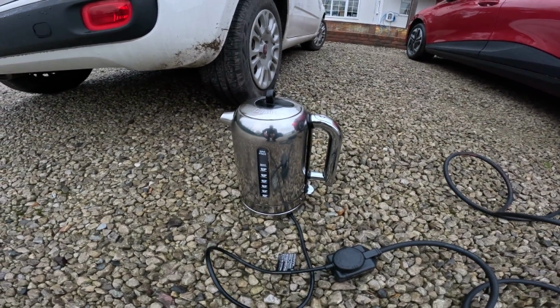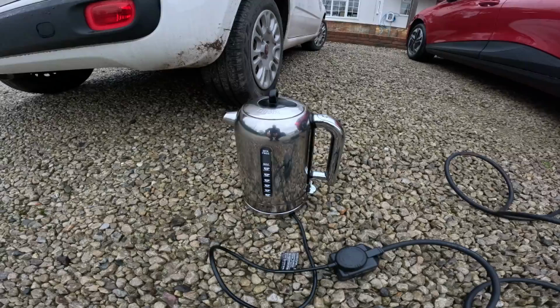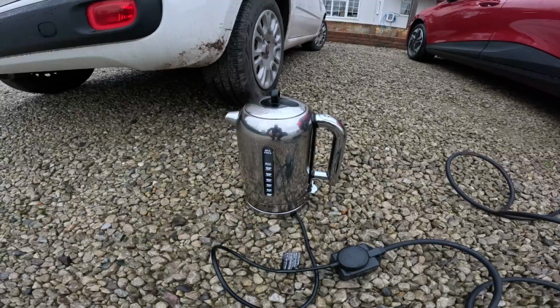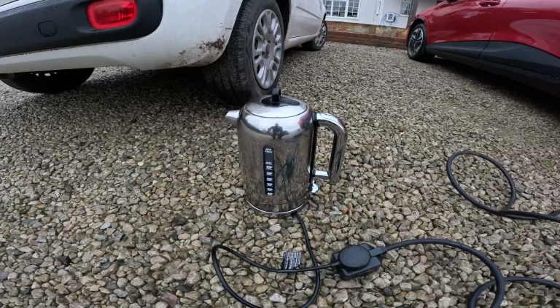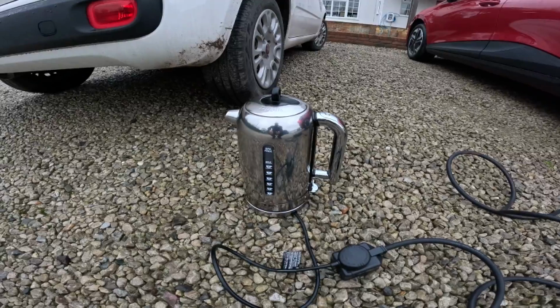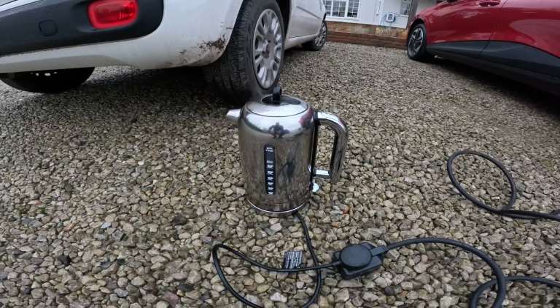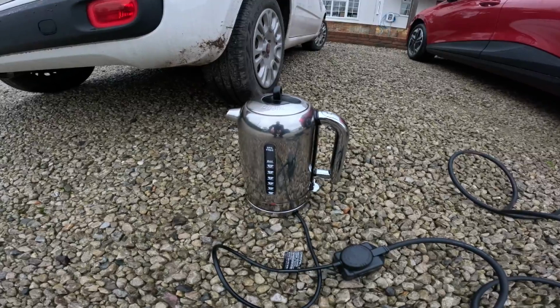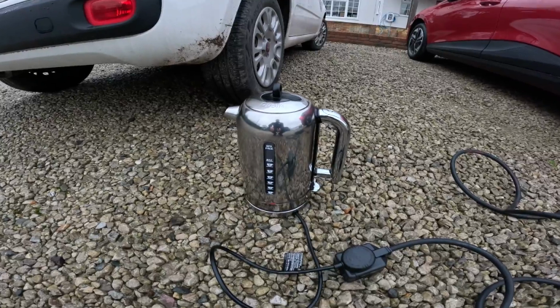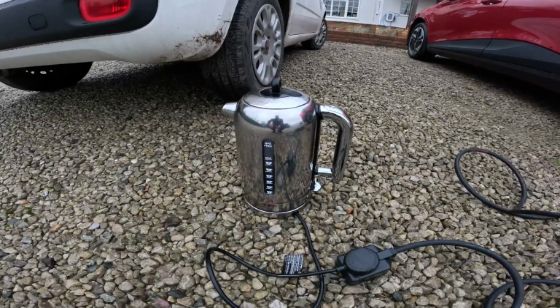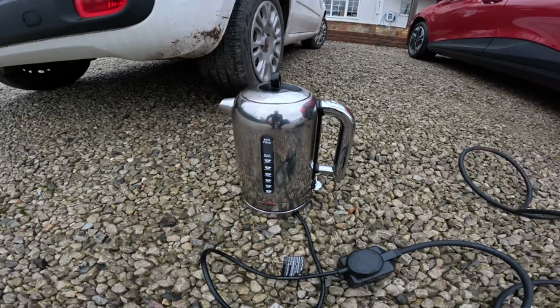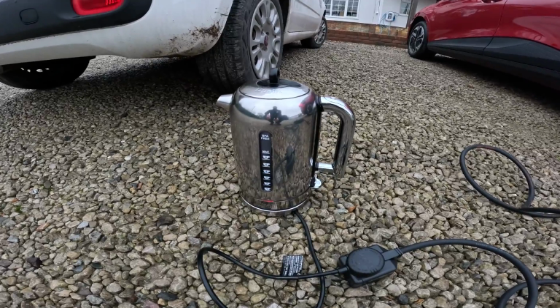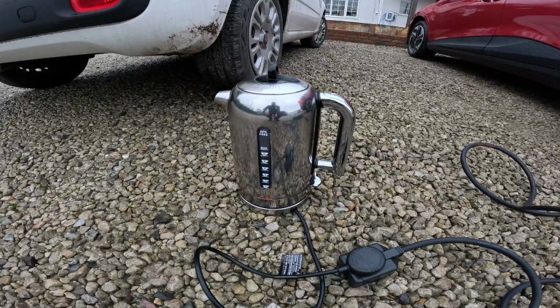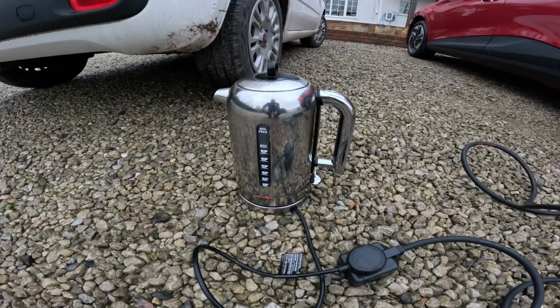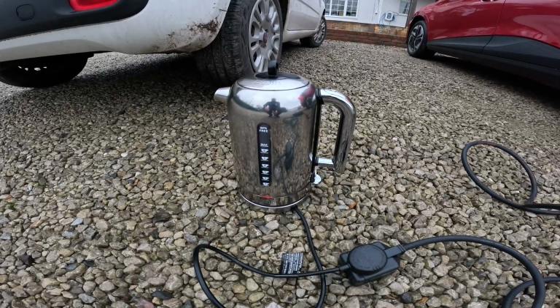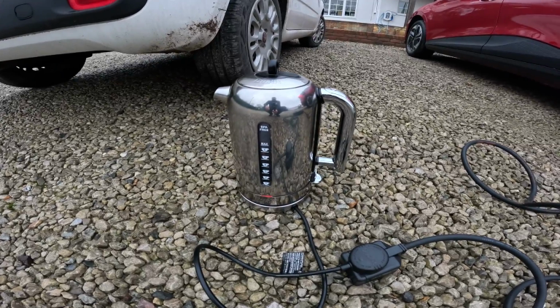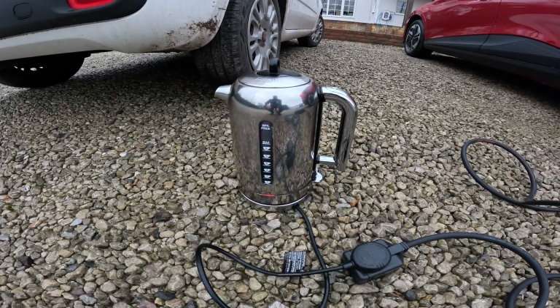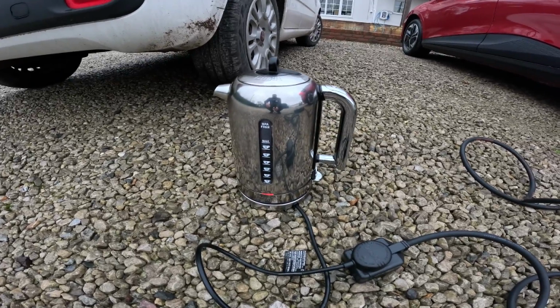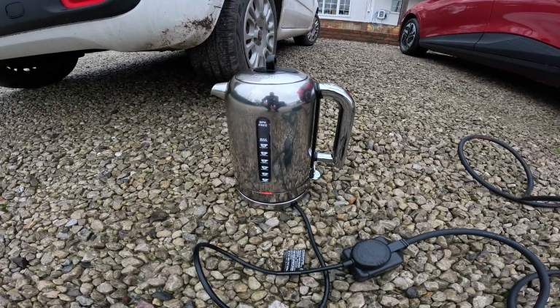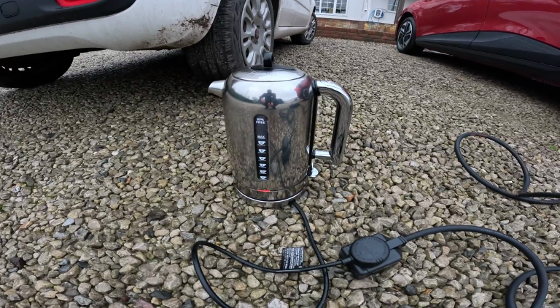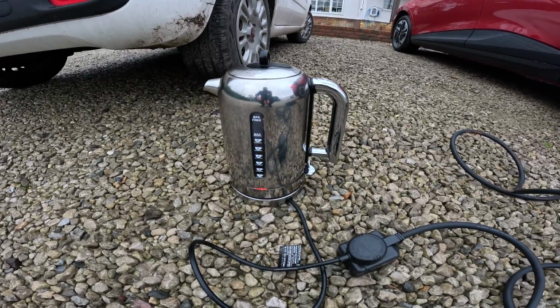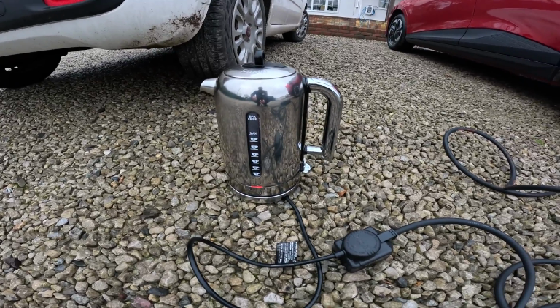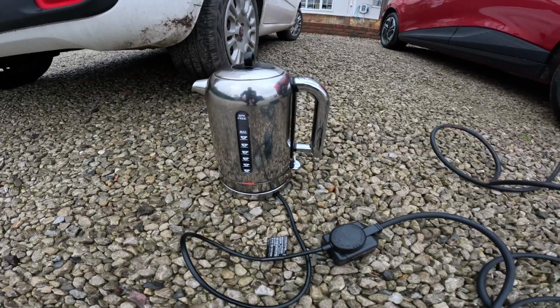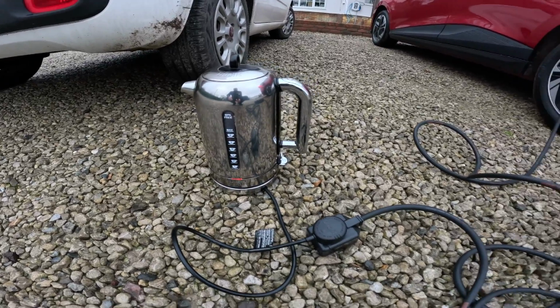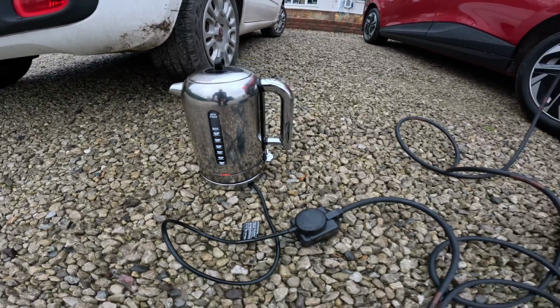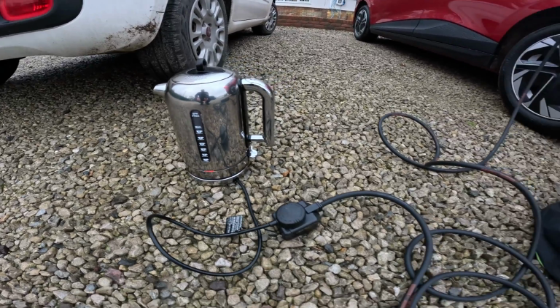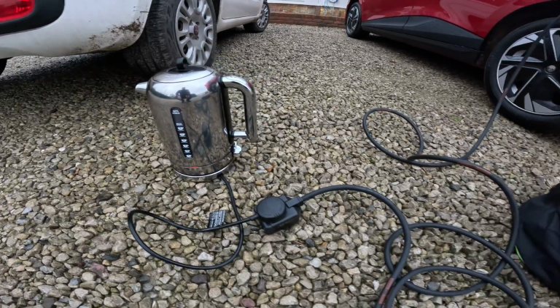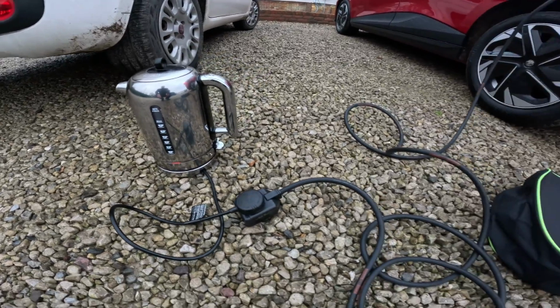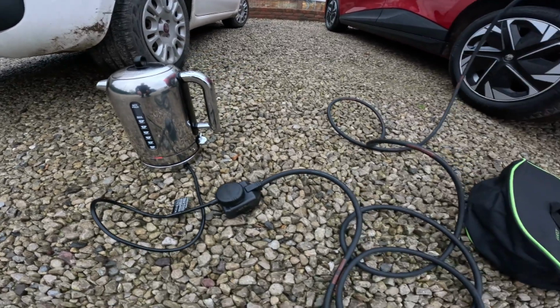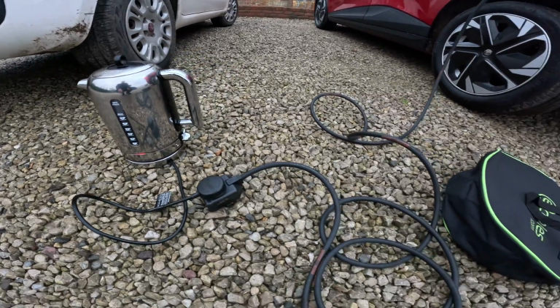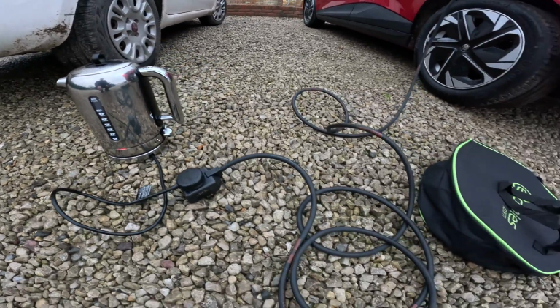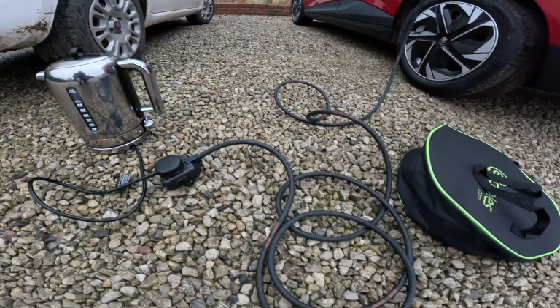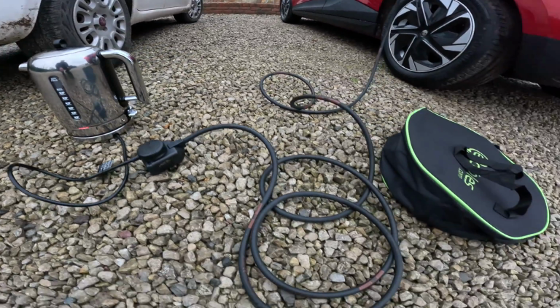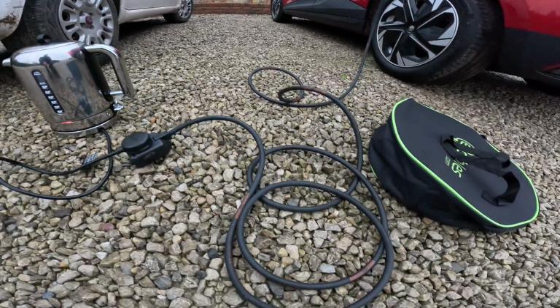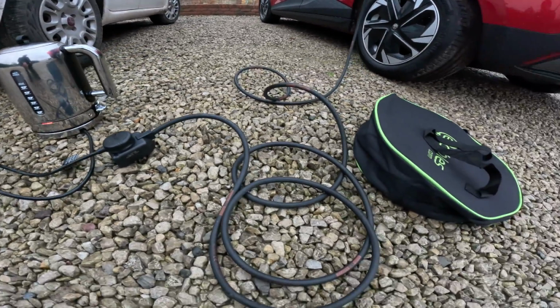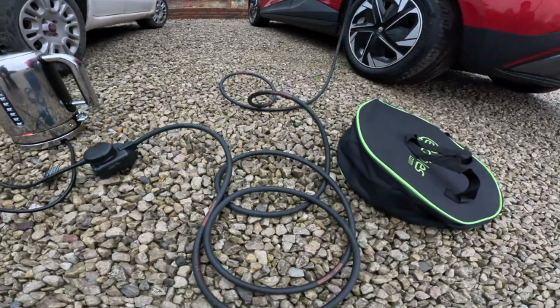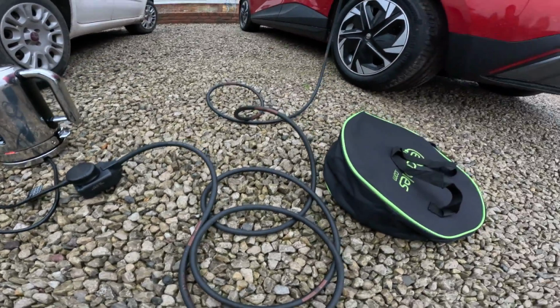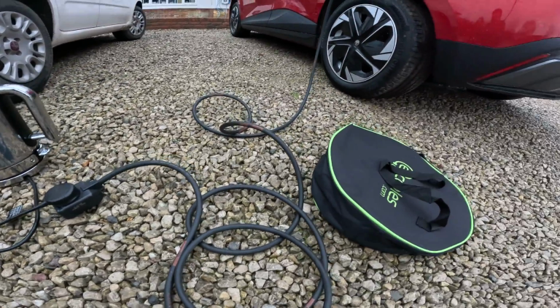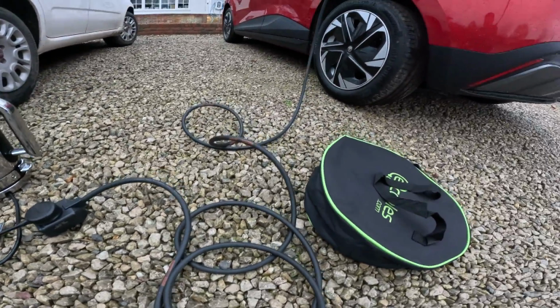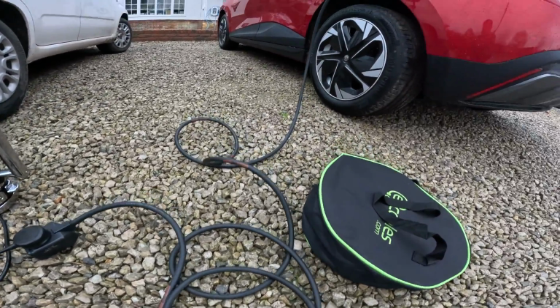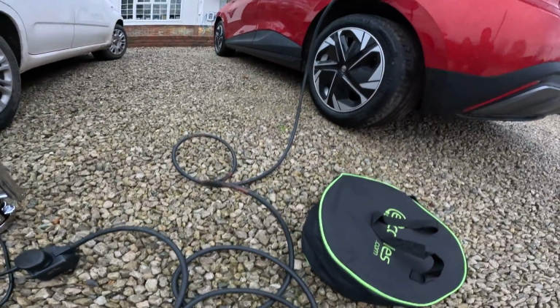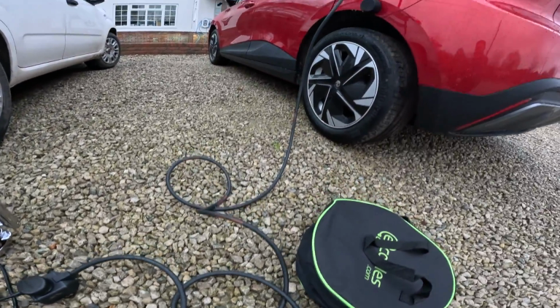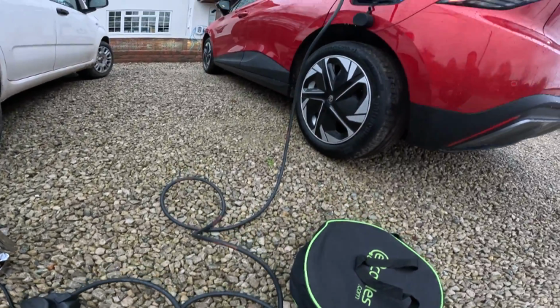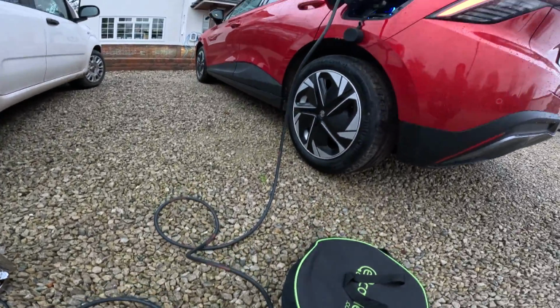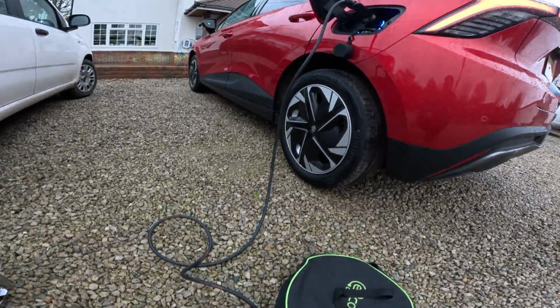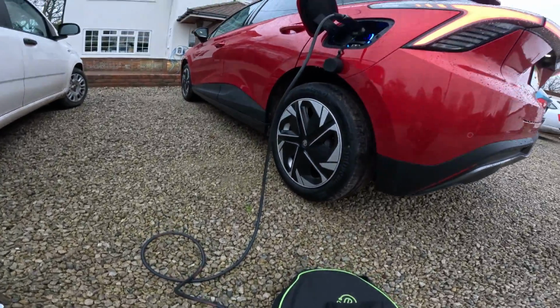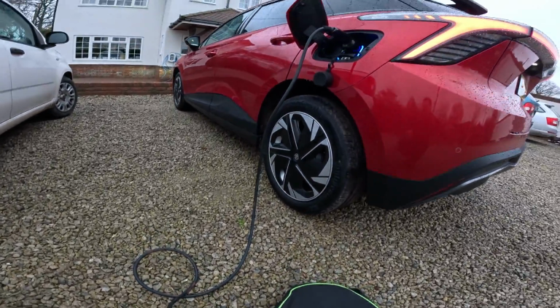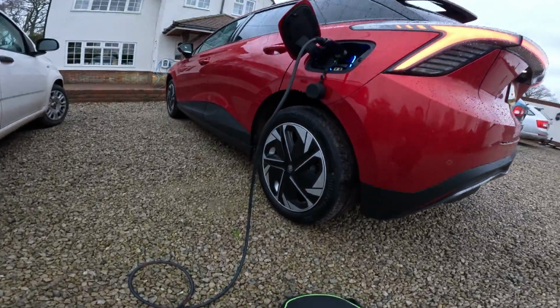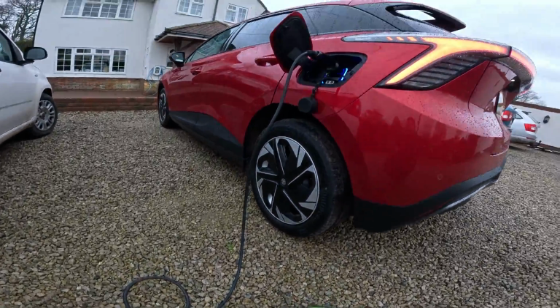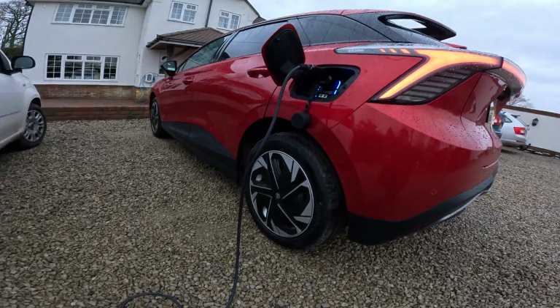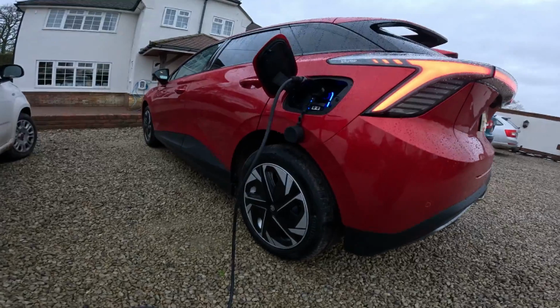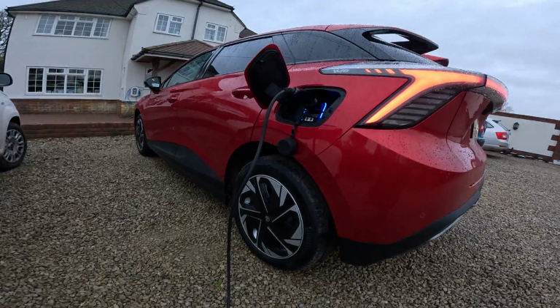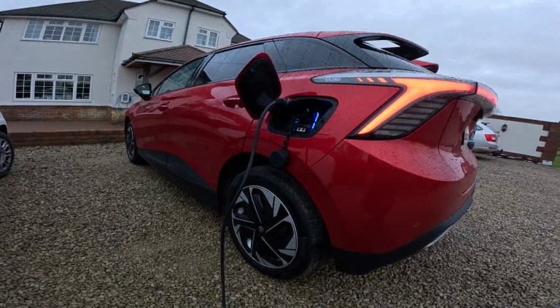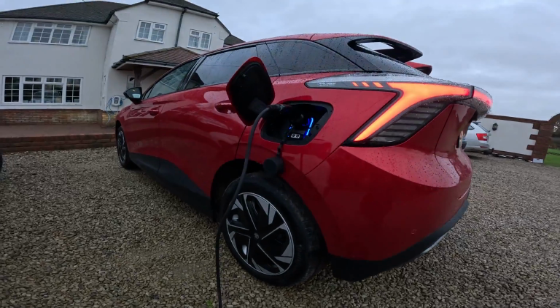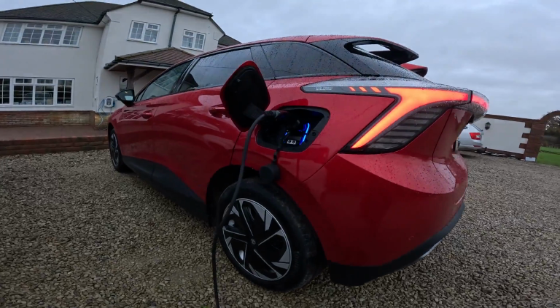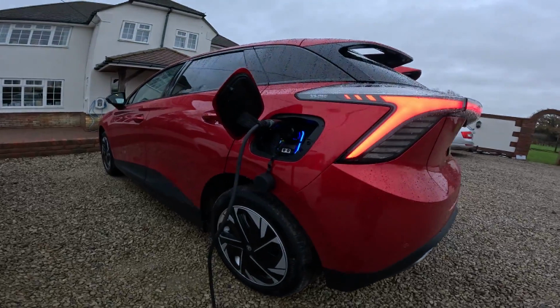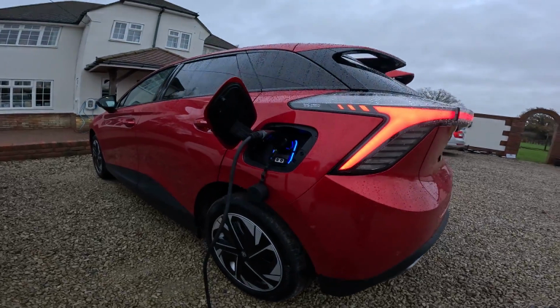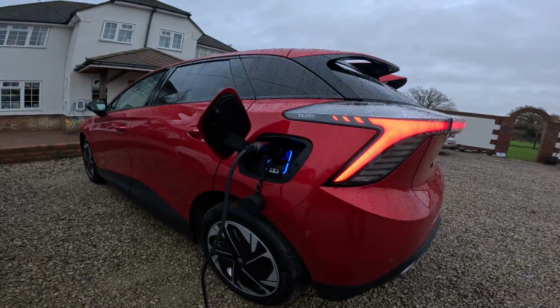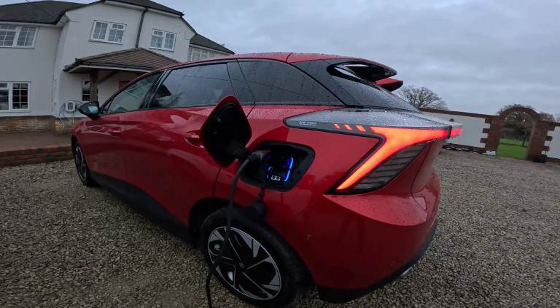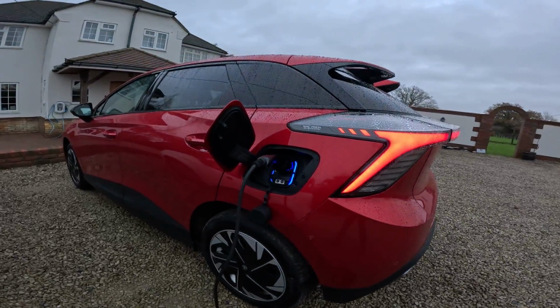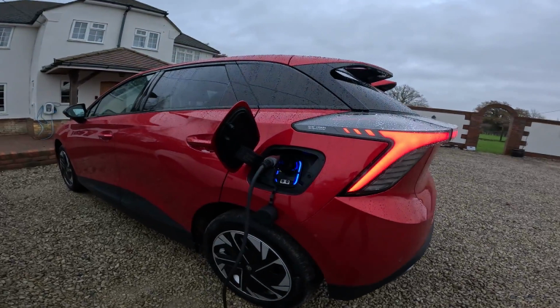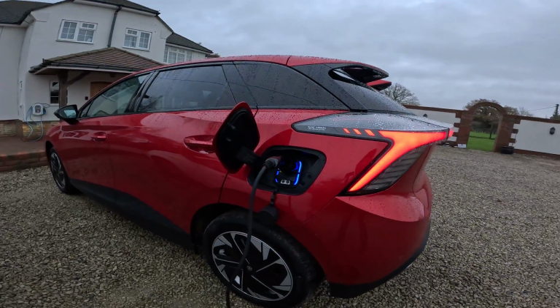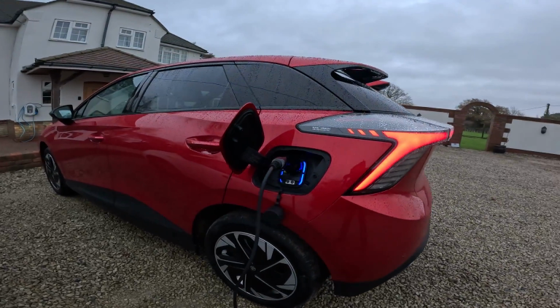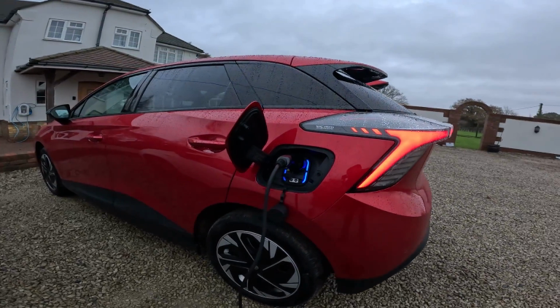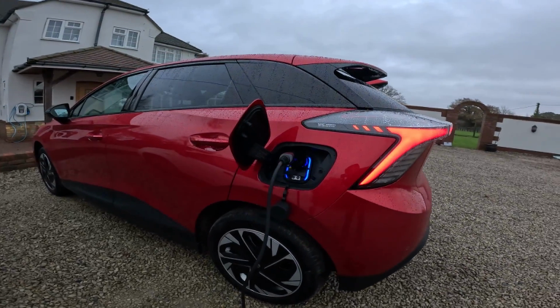And there we go — look at that. That's boiling a three kilowatt kettle out of the car's charge port.